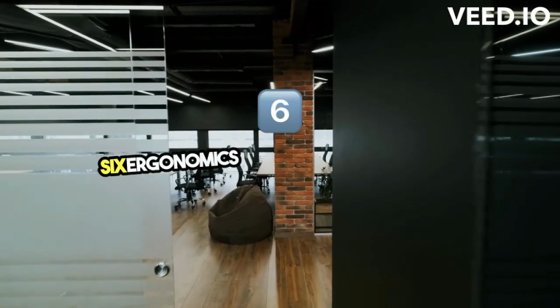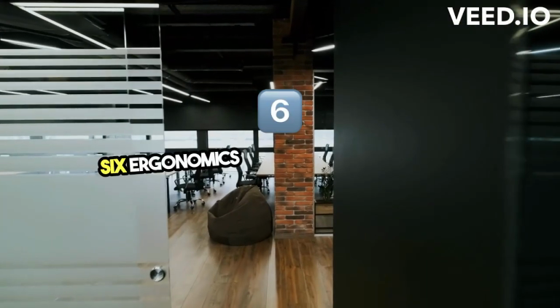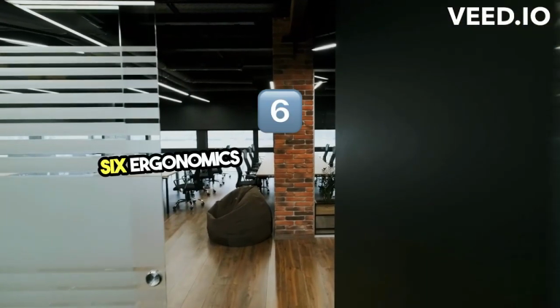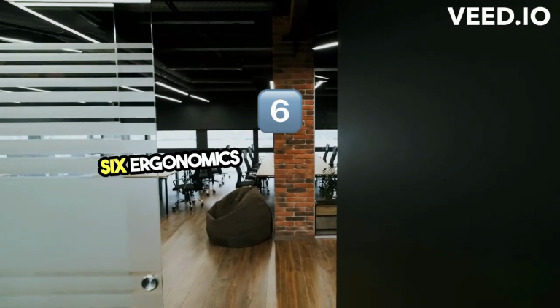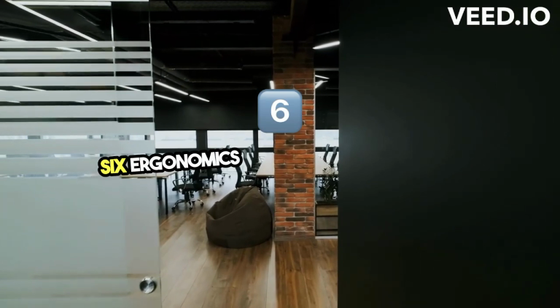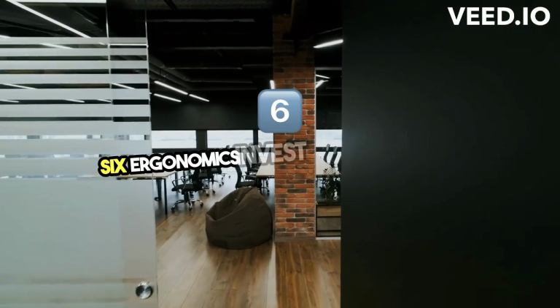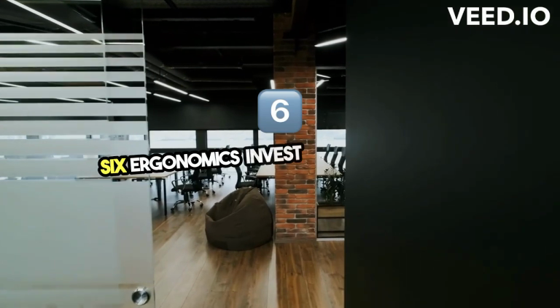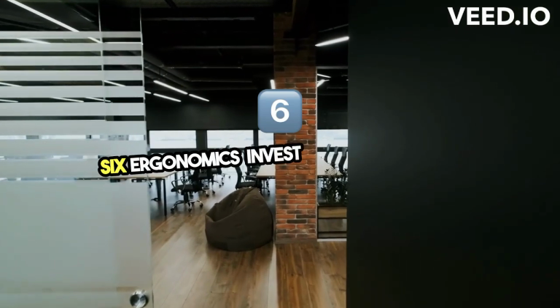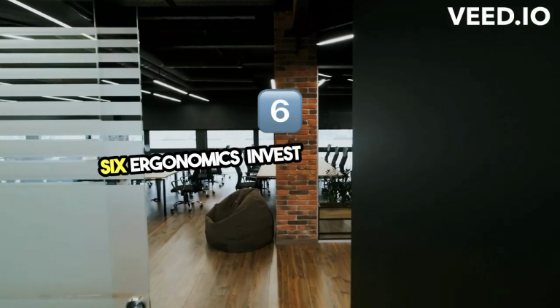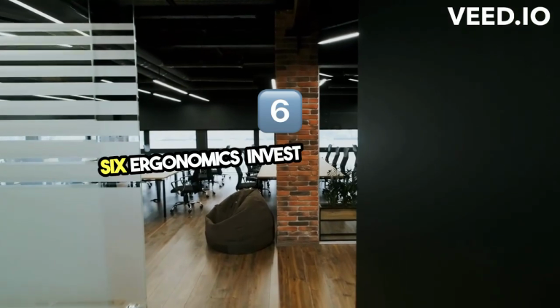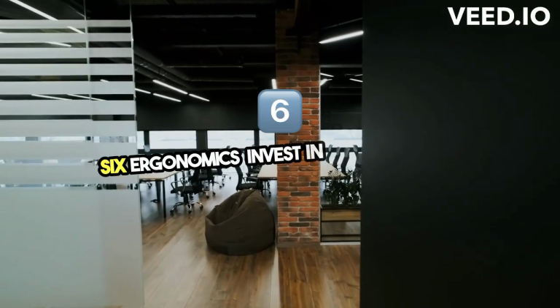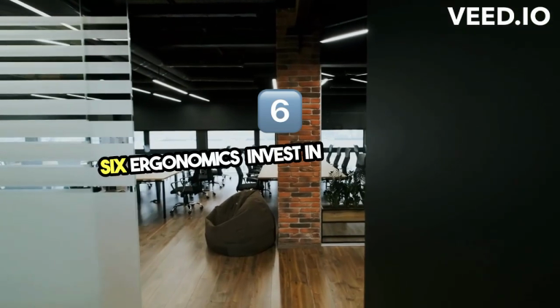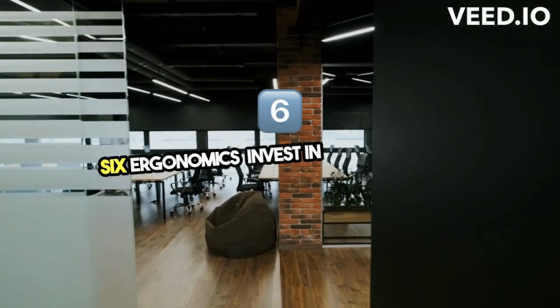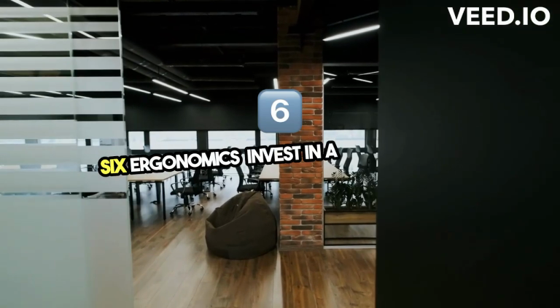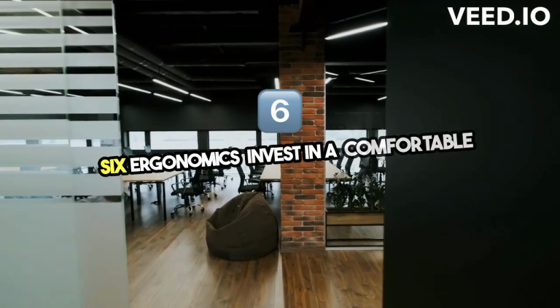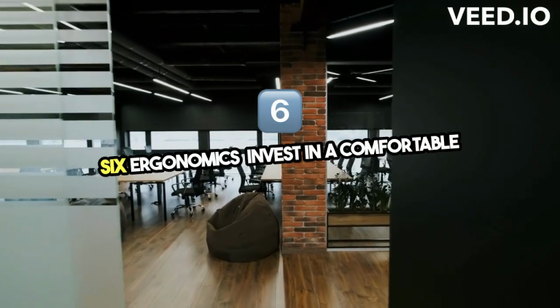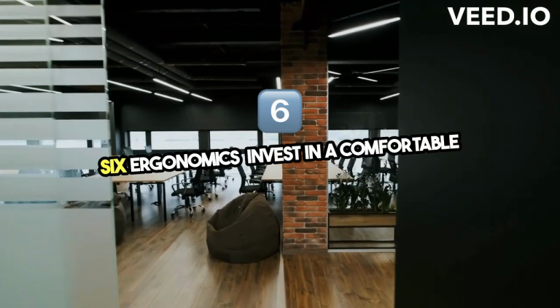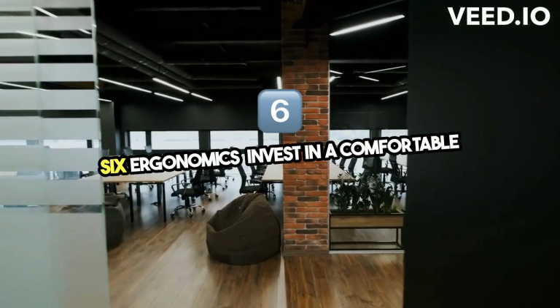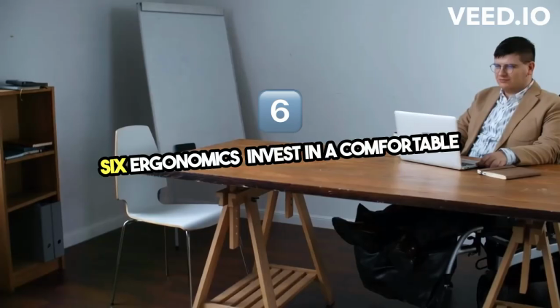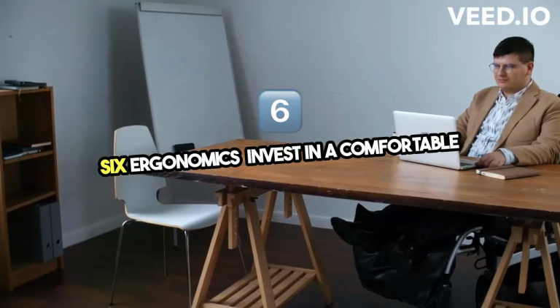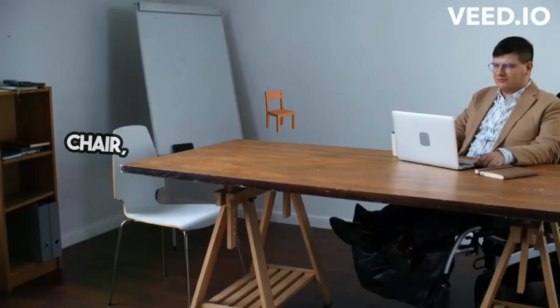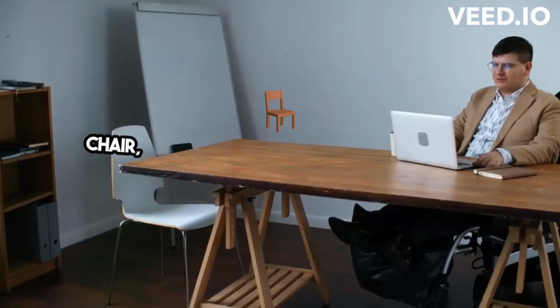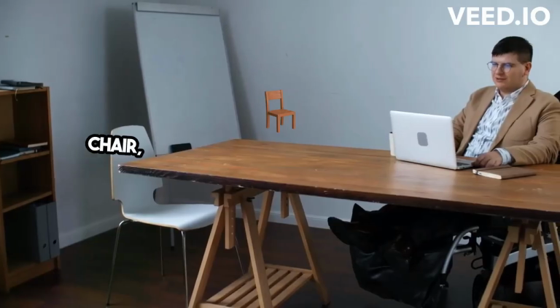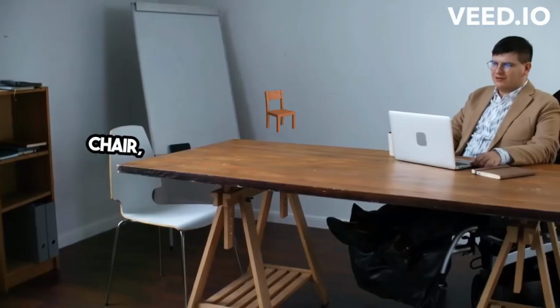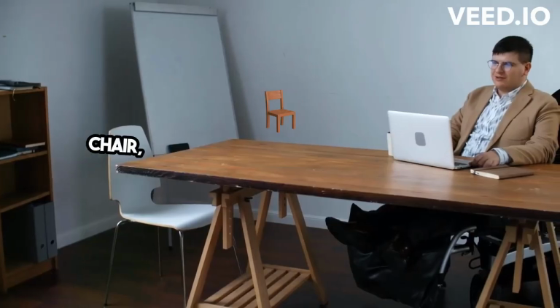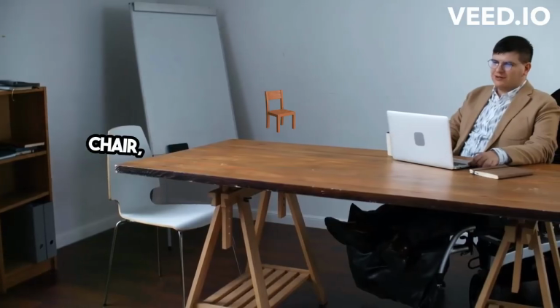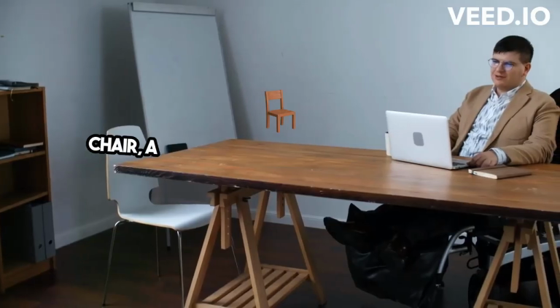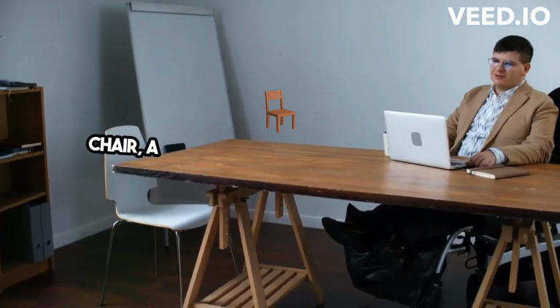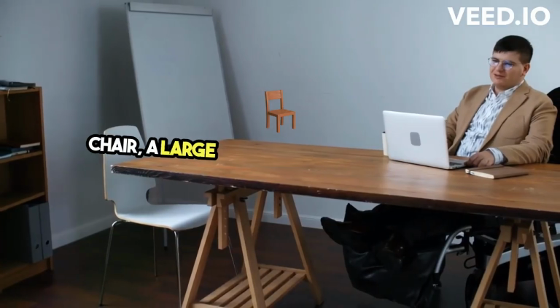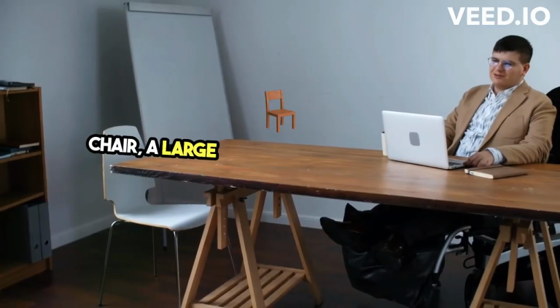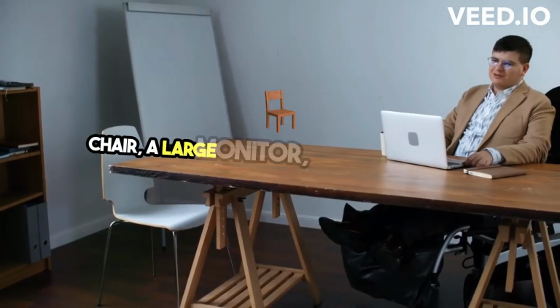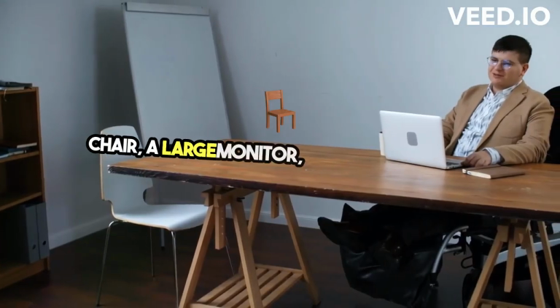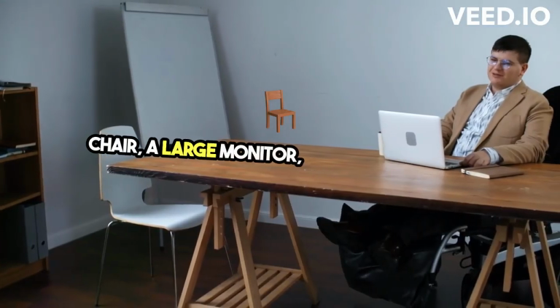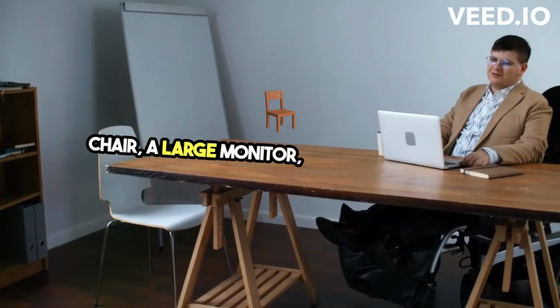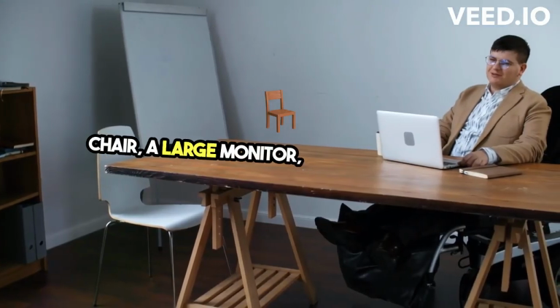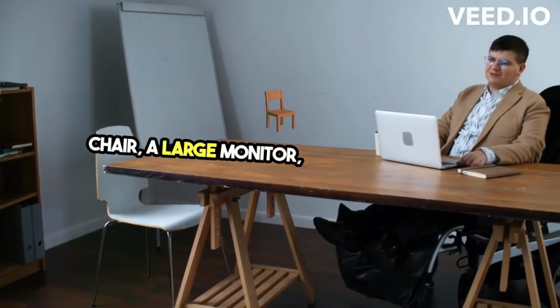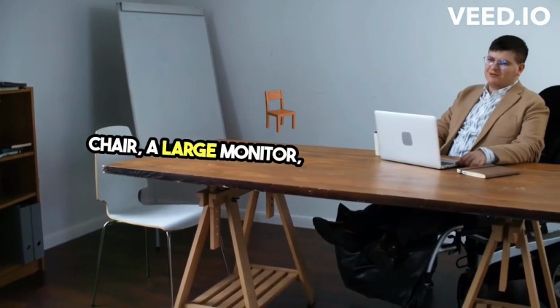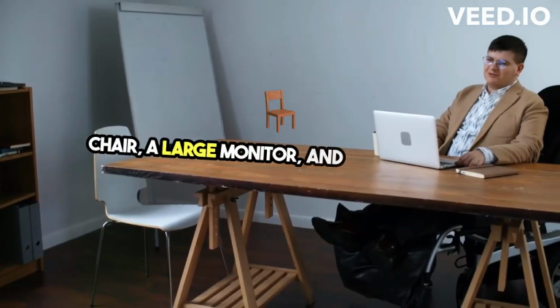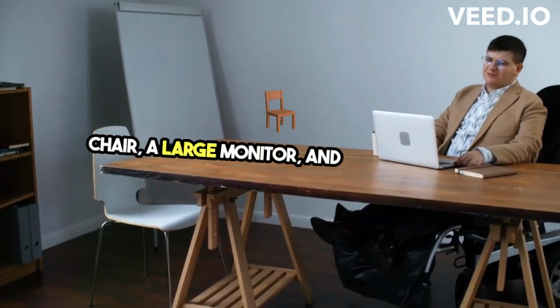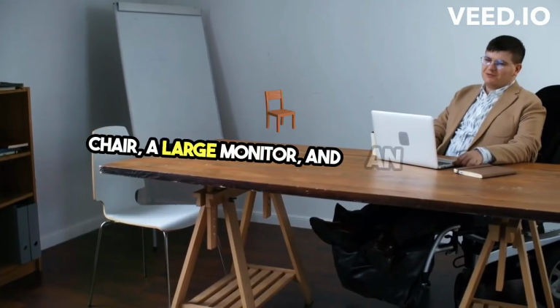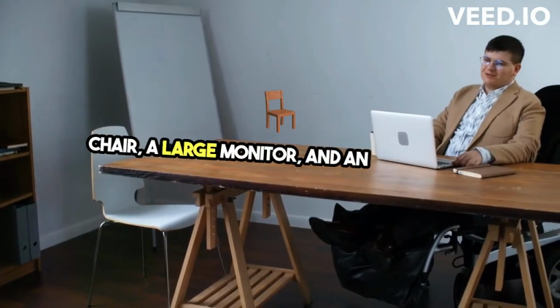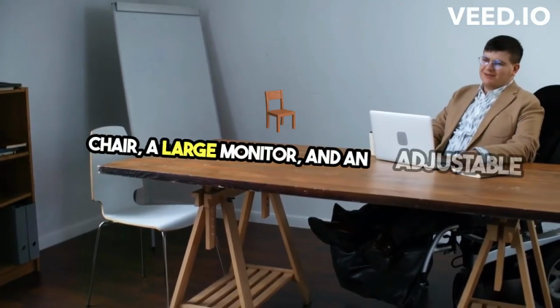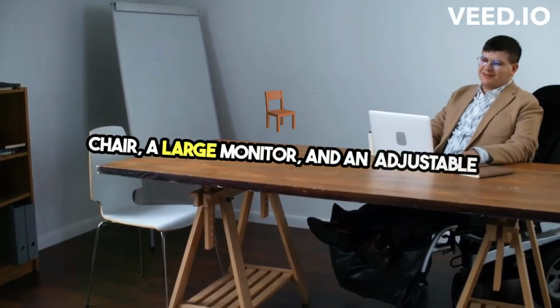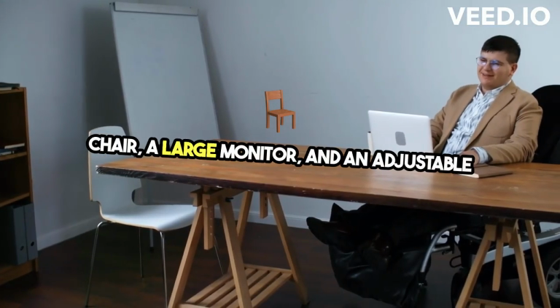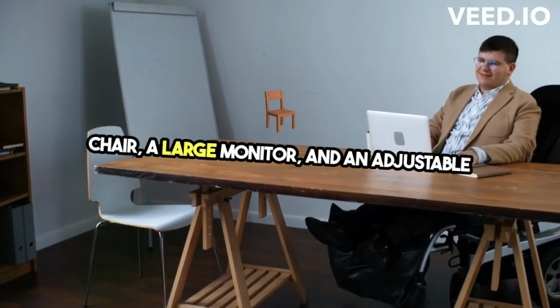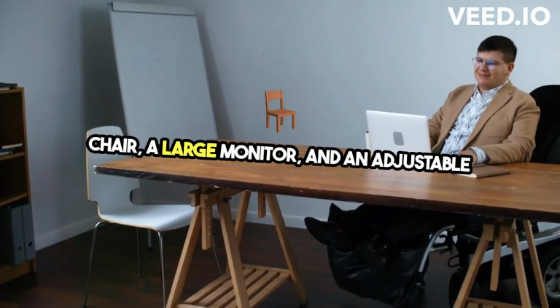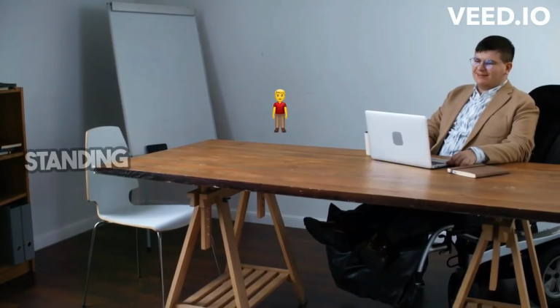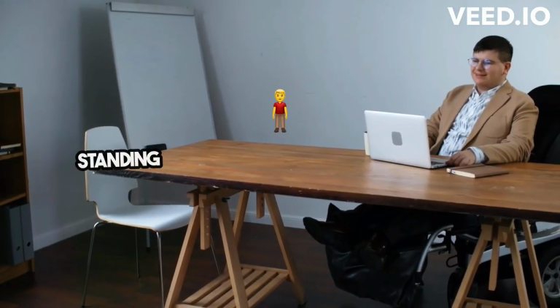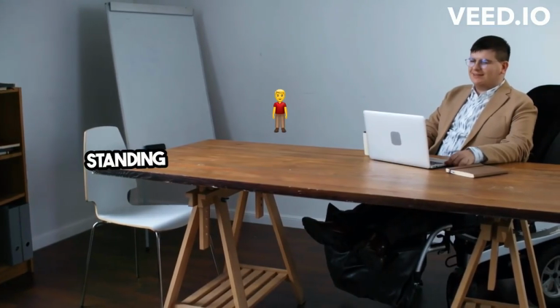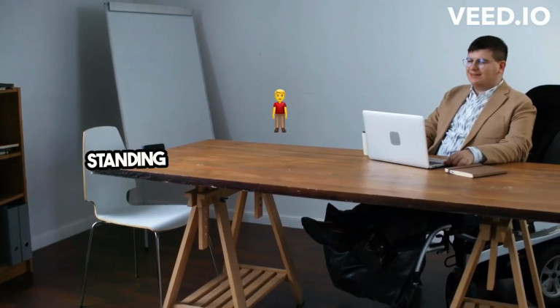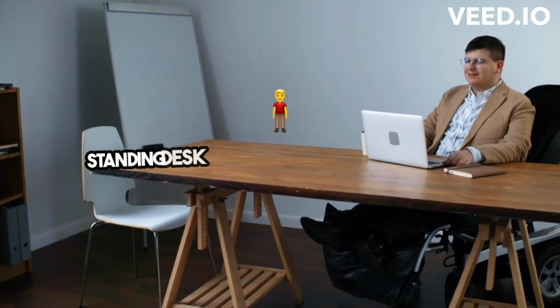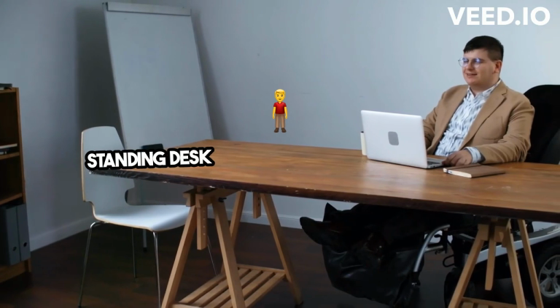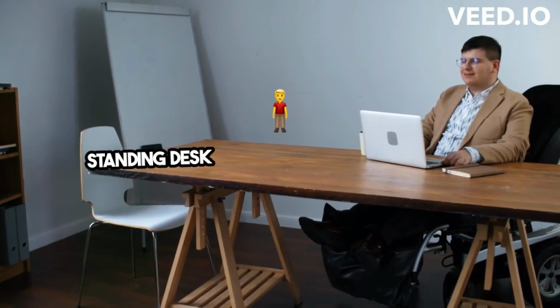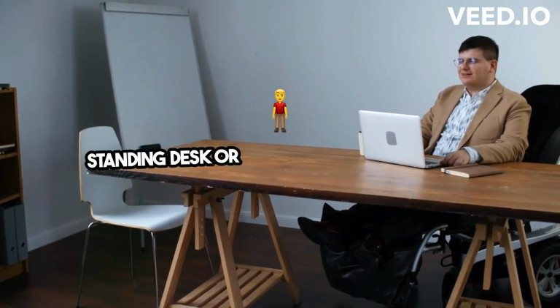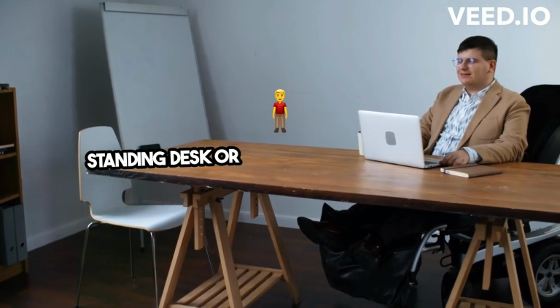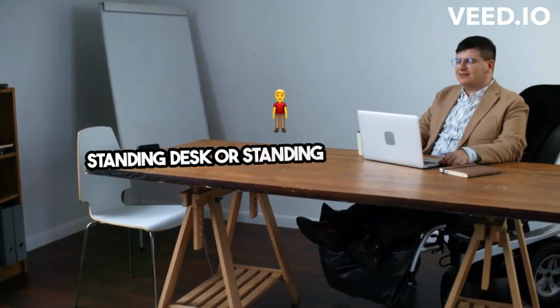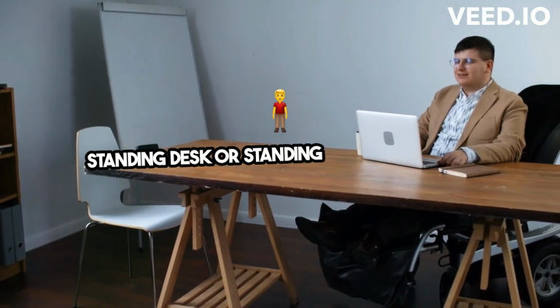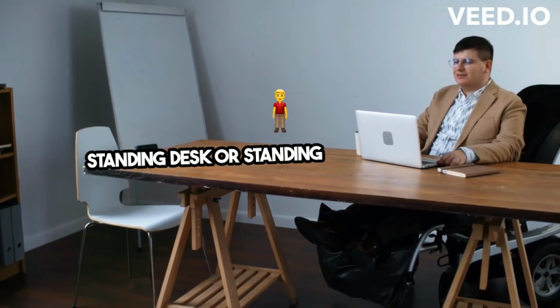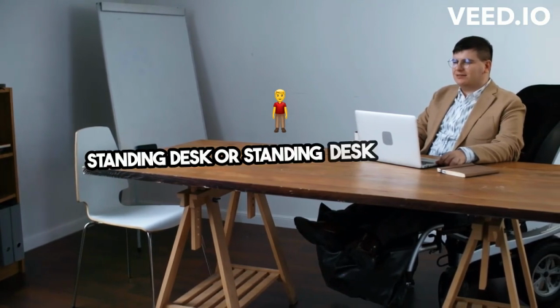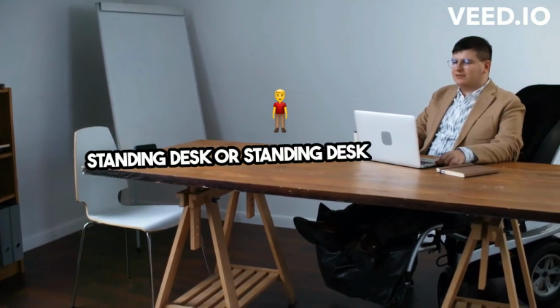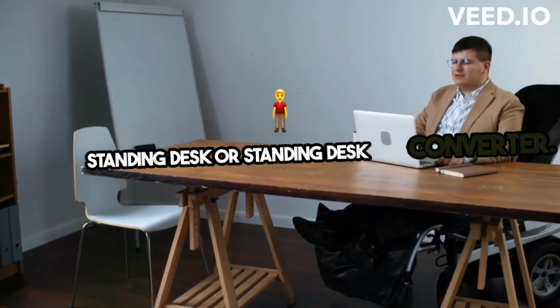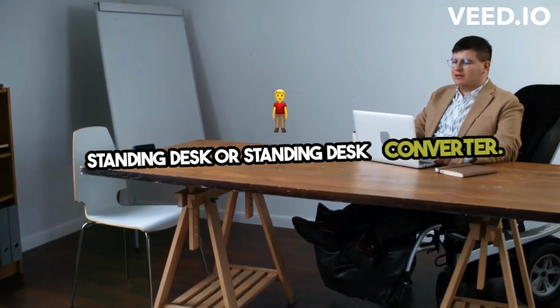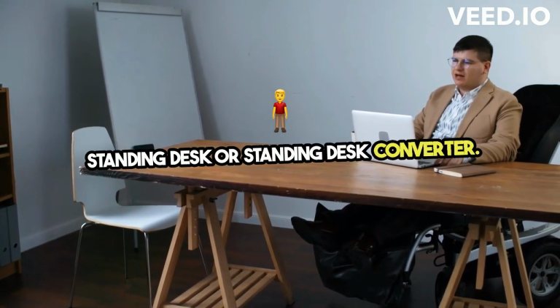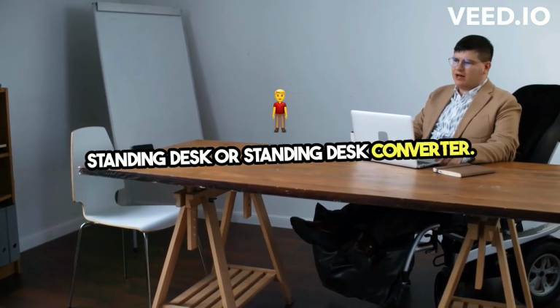6. Ergonomics — invest in a comfortable chair, a large monitor, and an adjustable standing desk or standing desk converter.